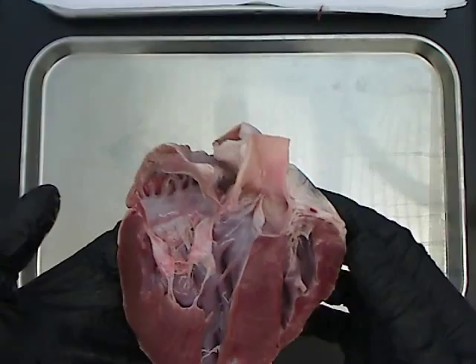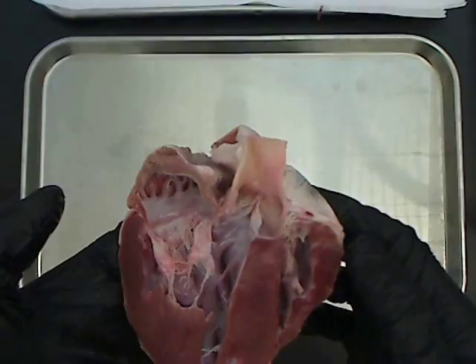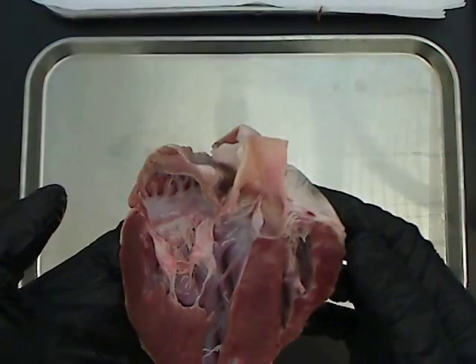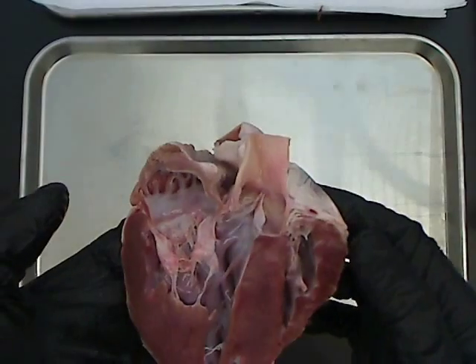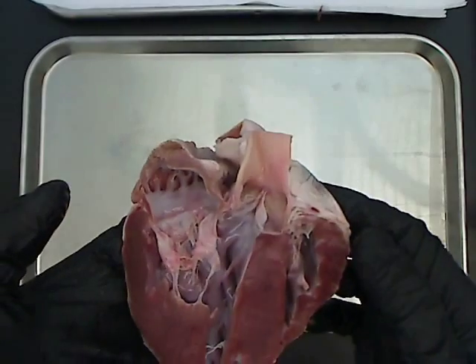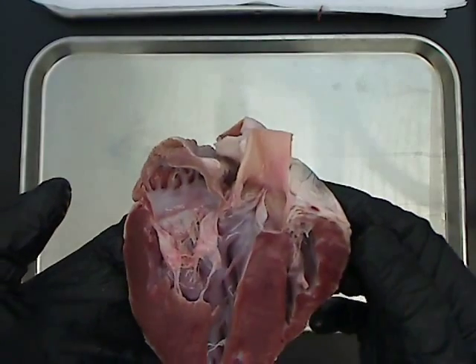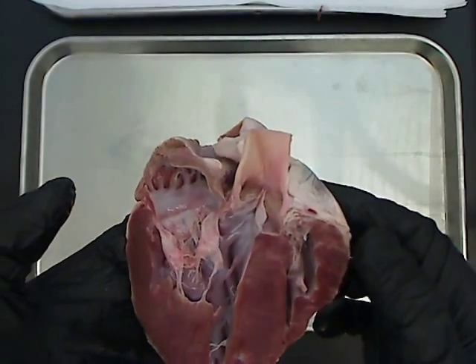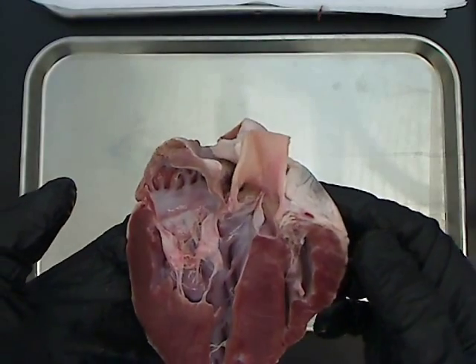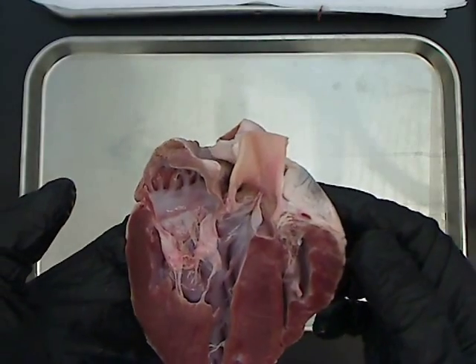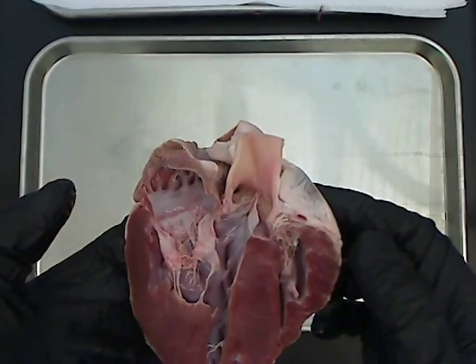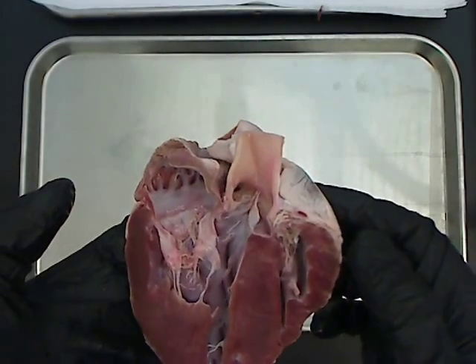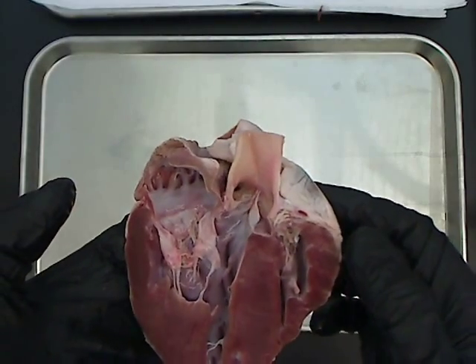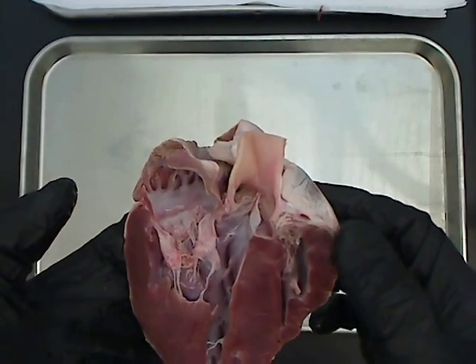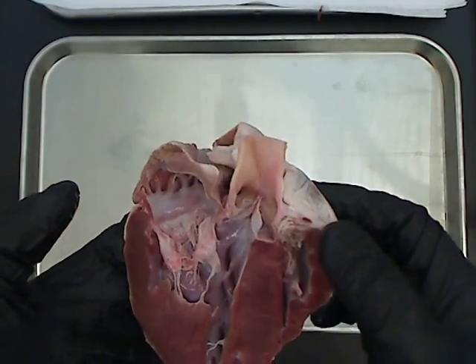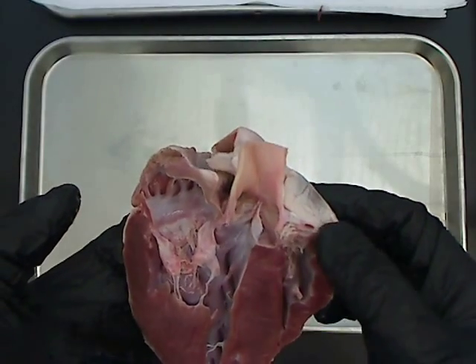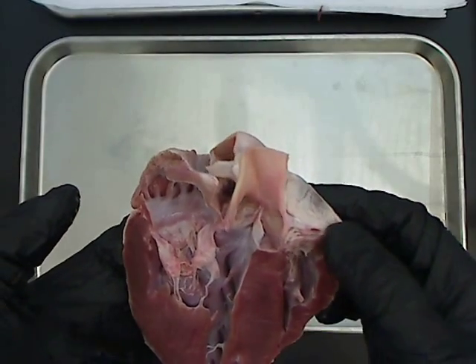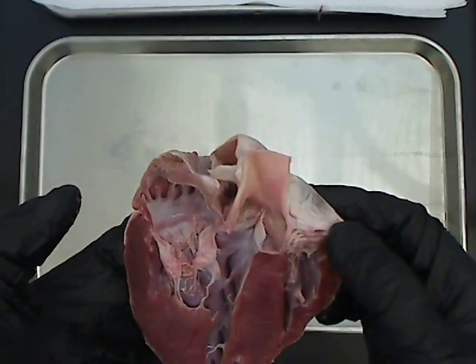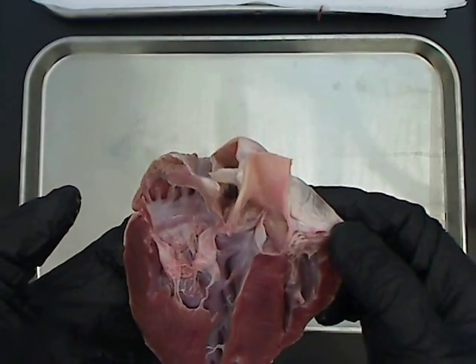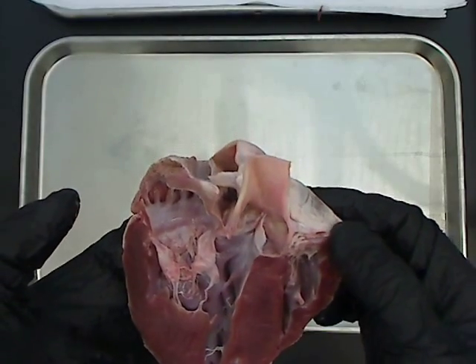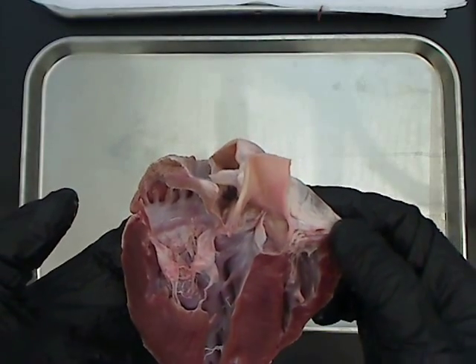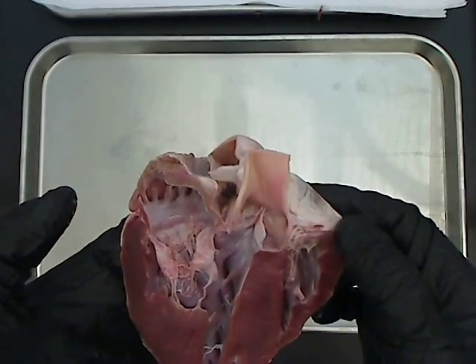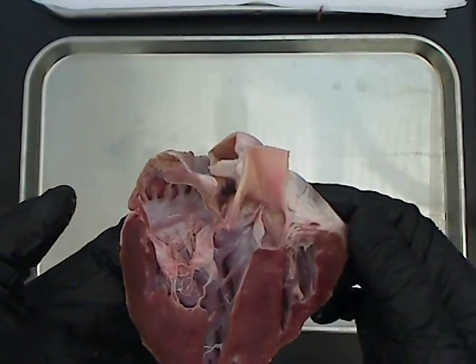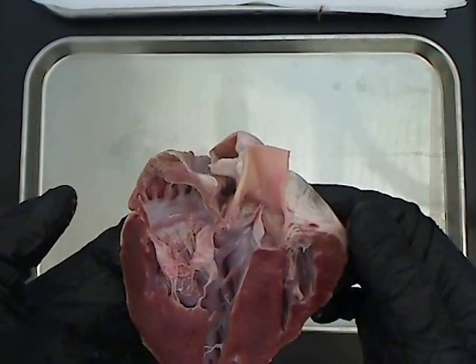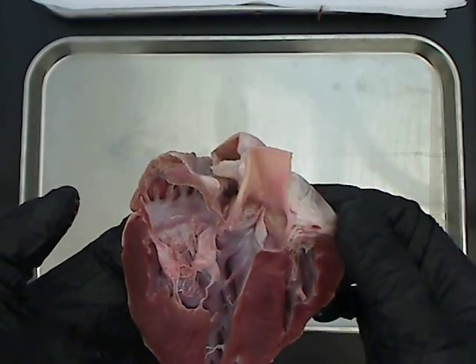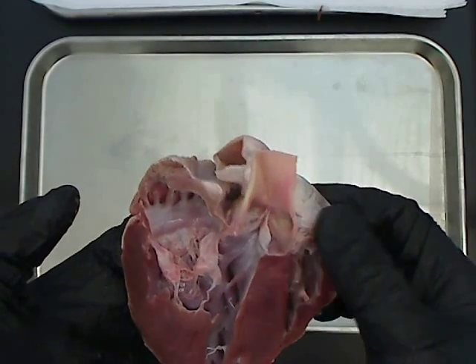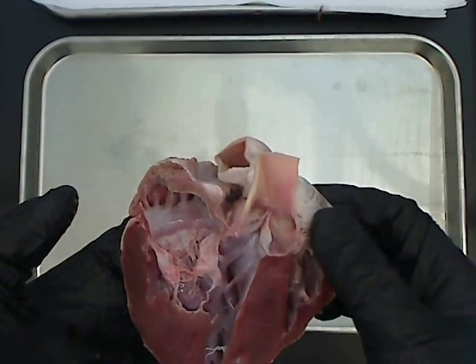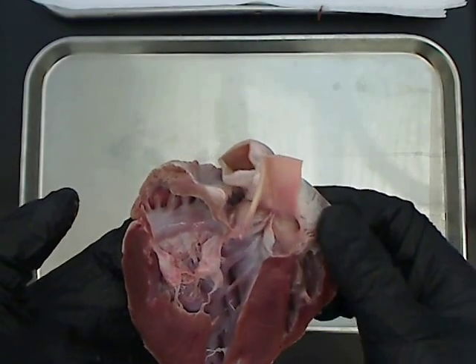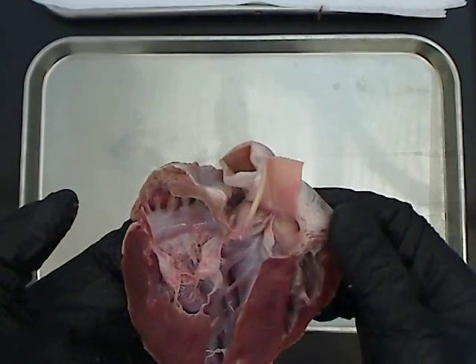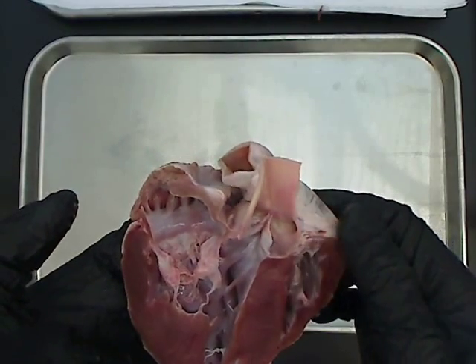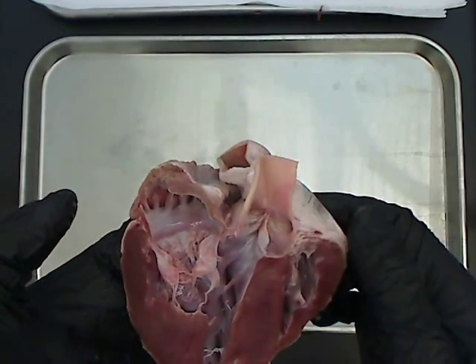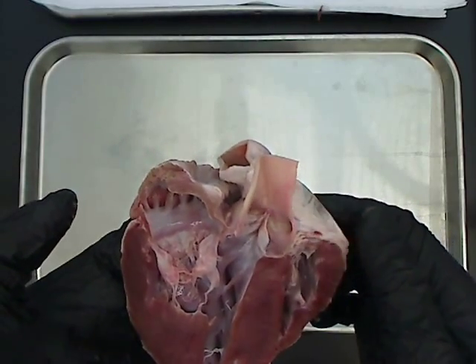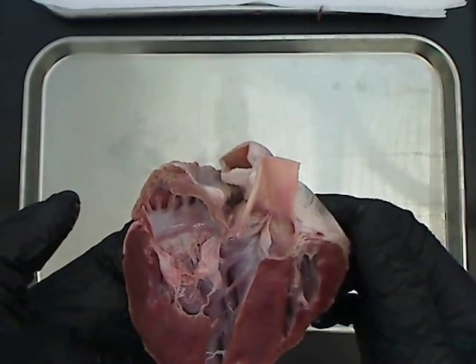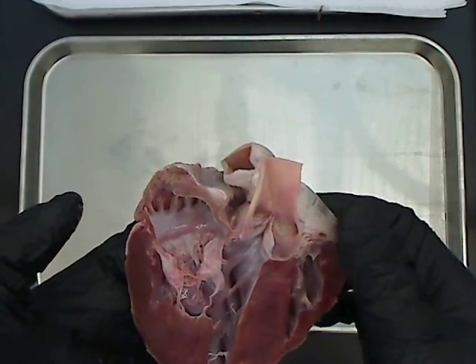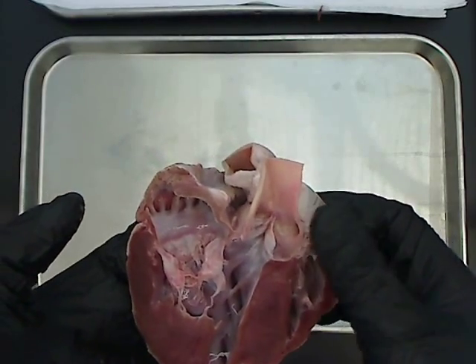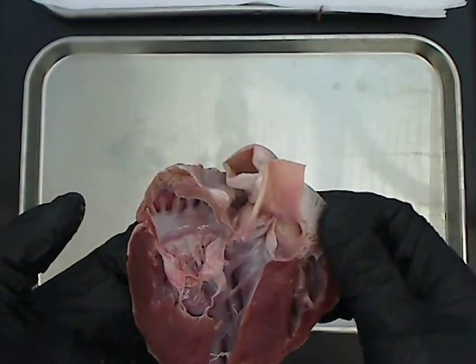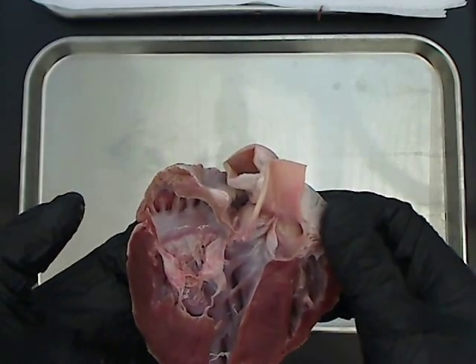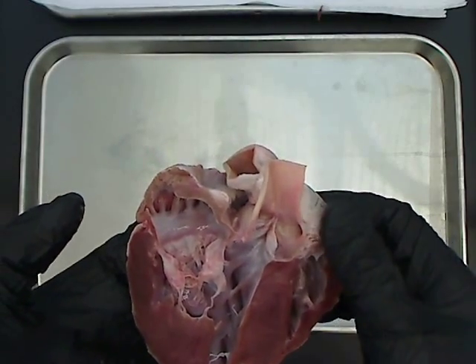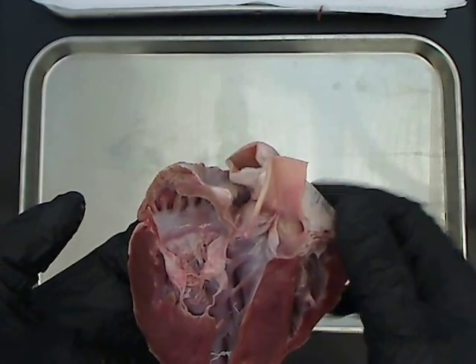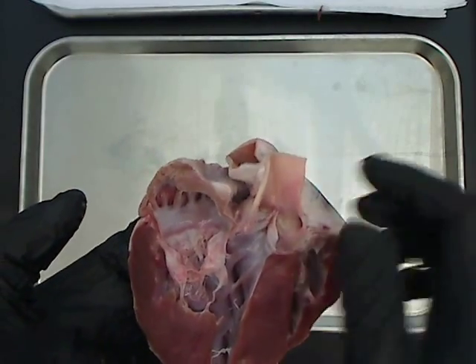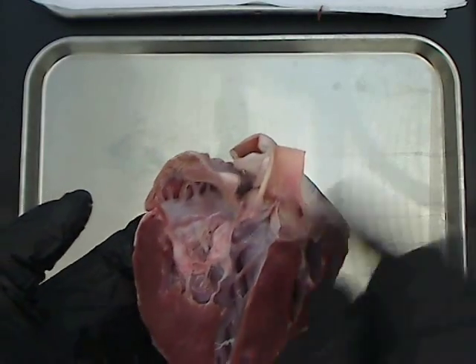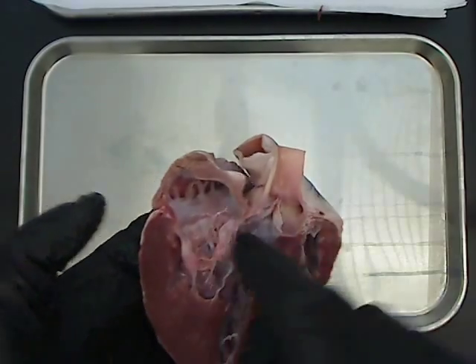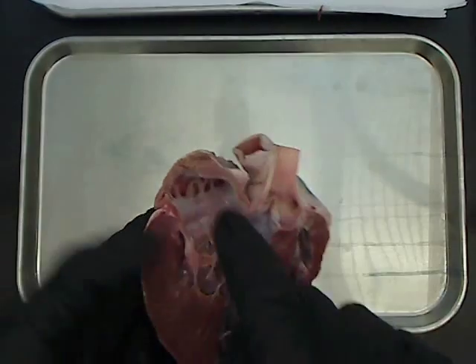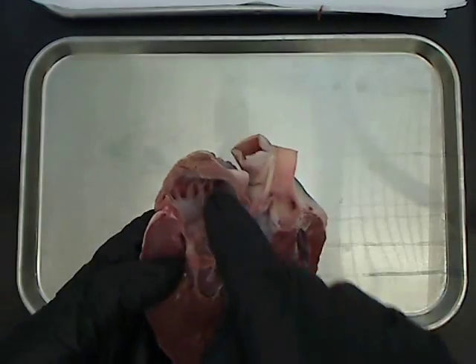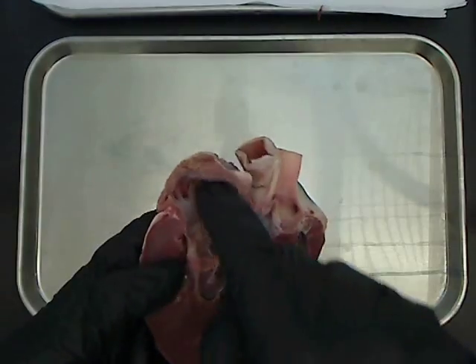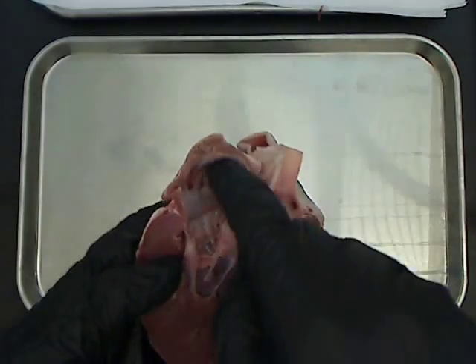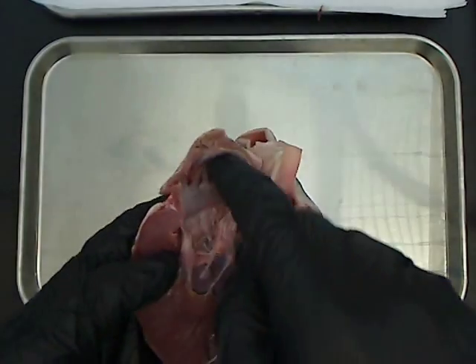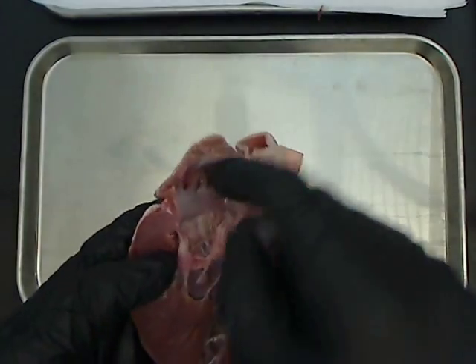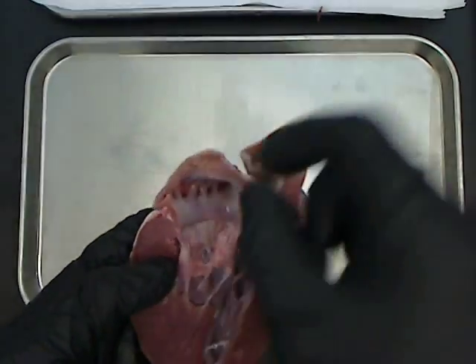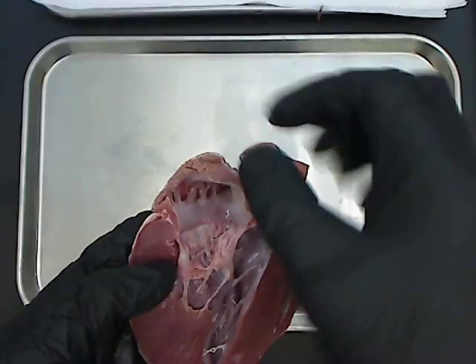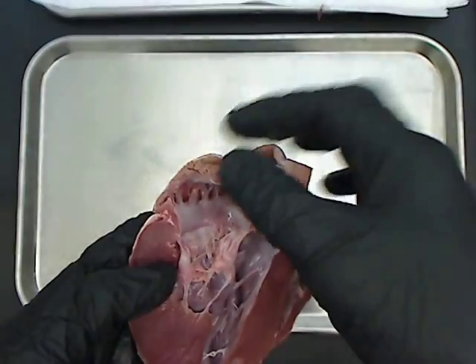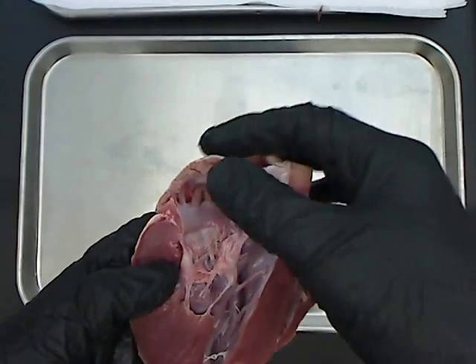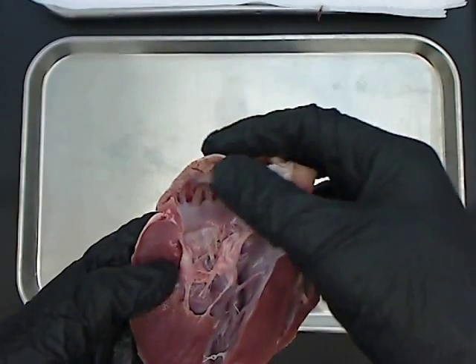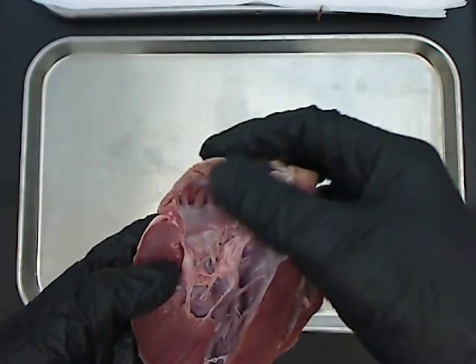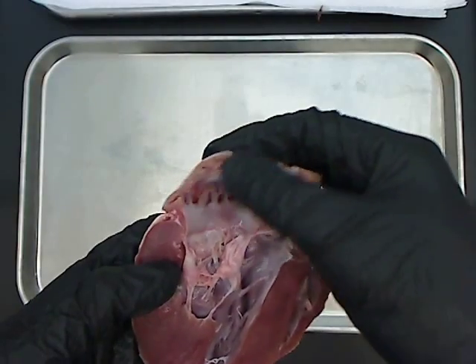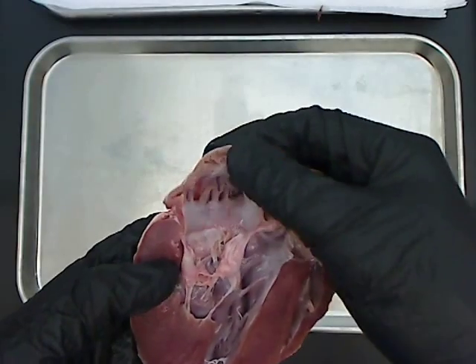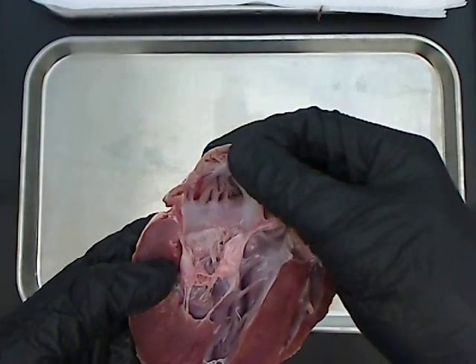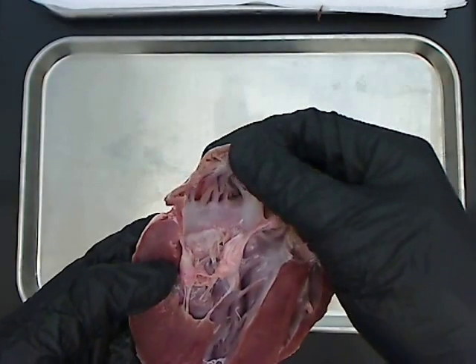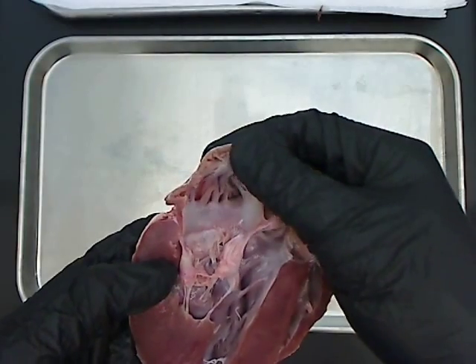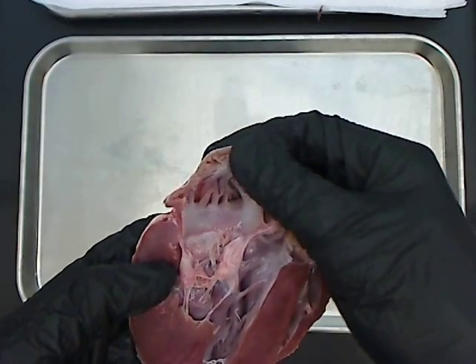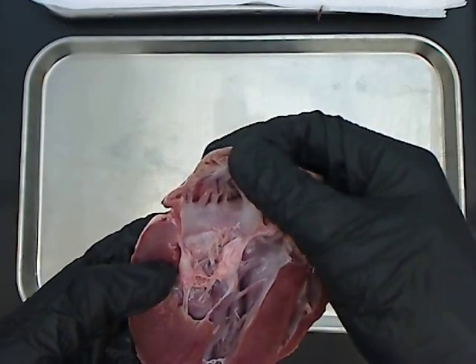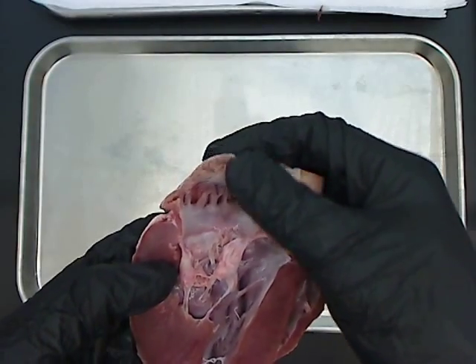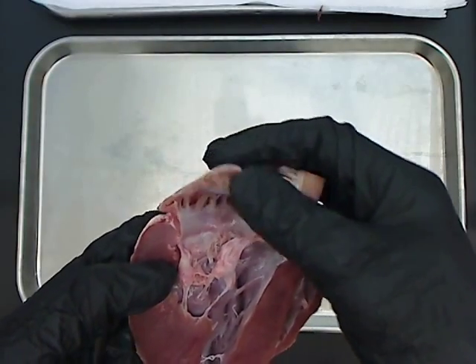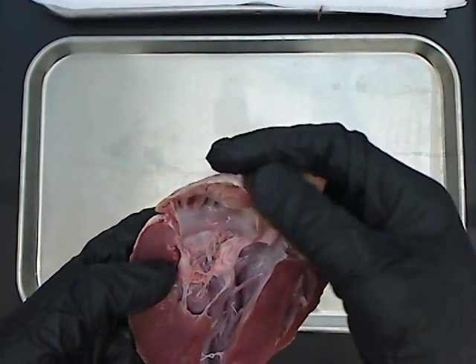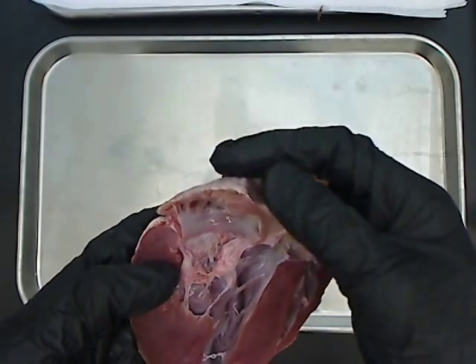That is why people who have atrial fibrillation need to be on blood thinners. A common one is Coumadin, also known as Warfarin, and it decreases the chances for those clots to form.